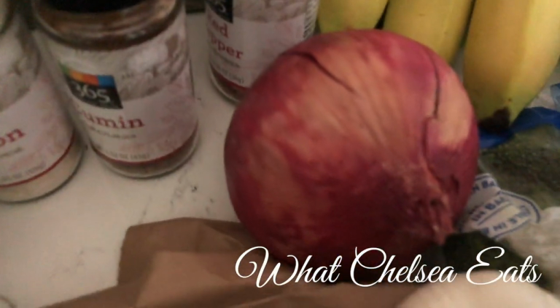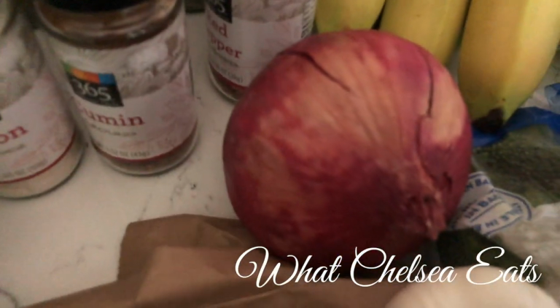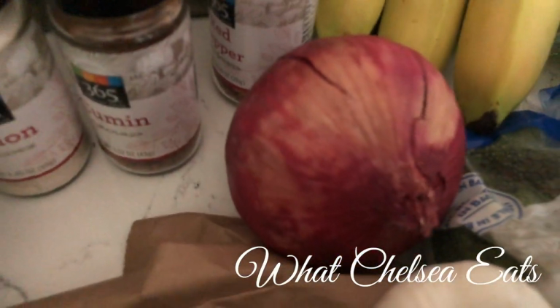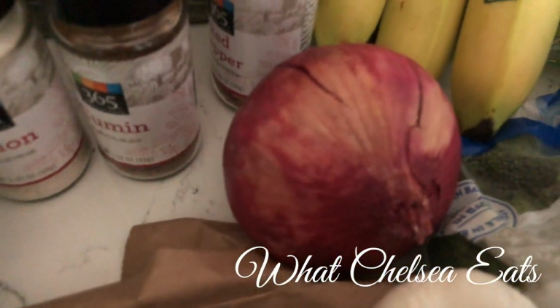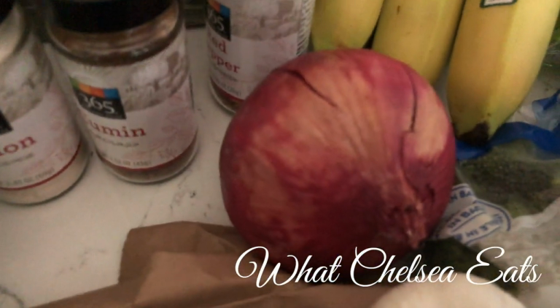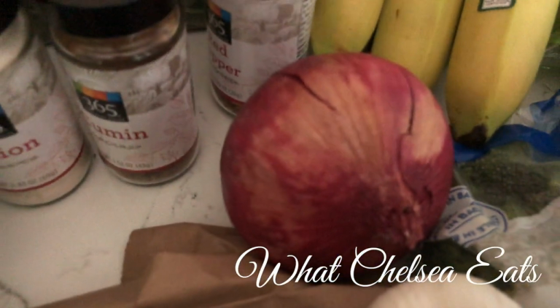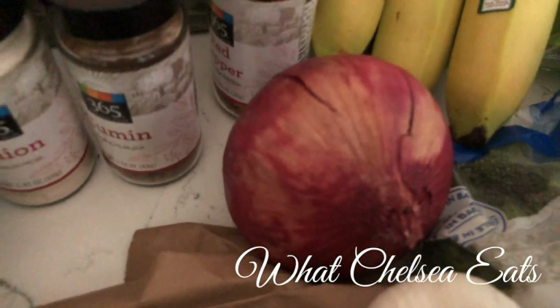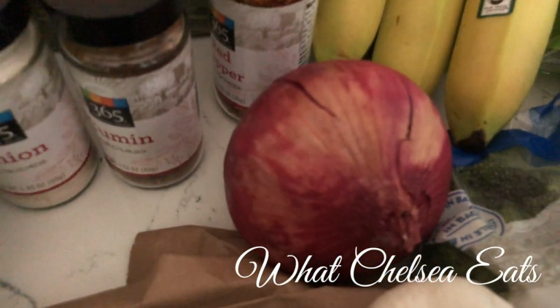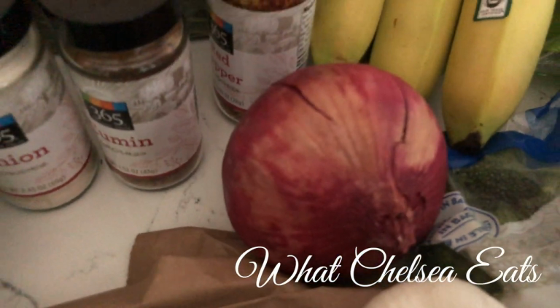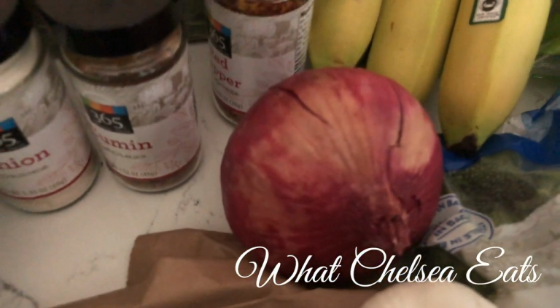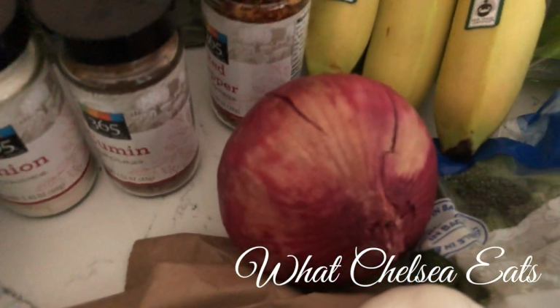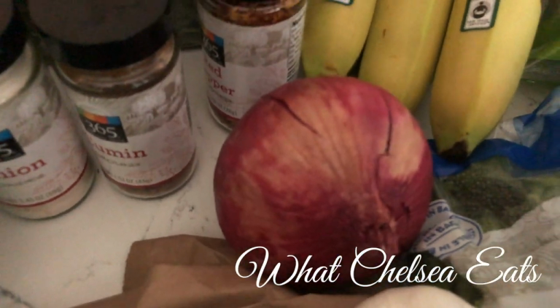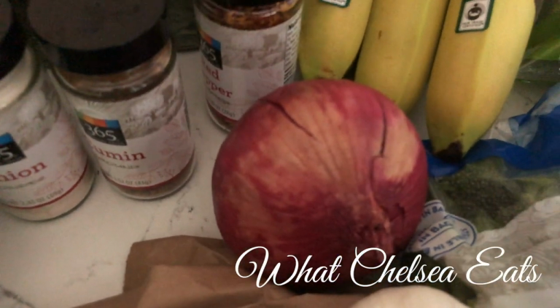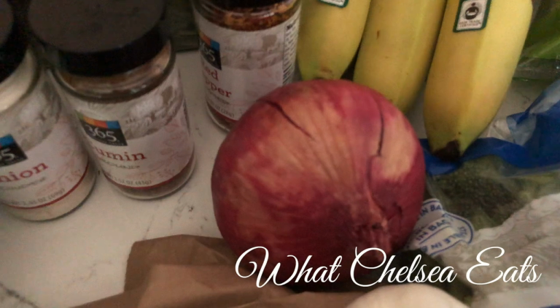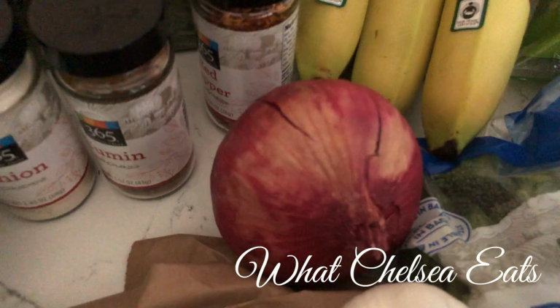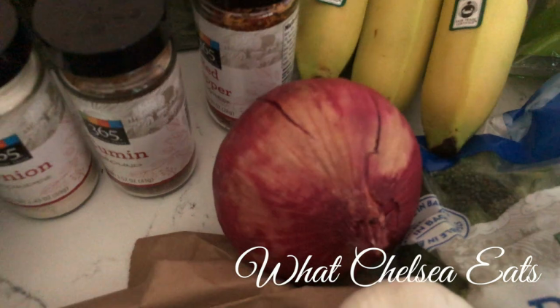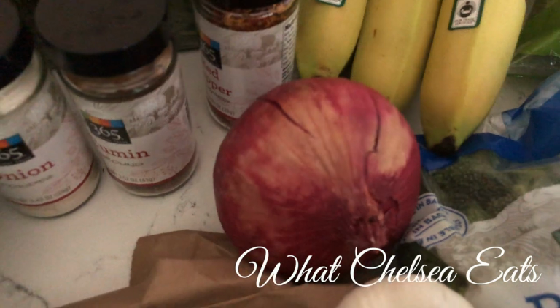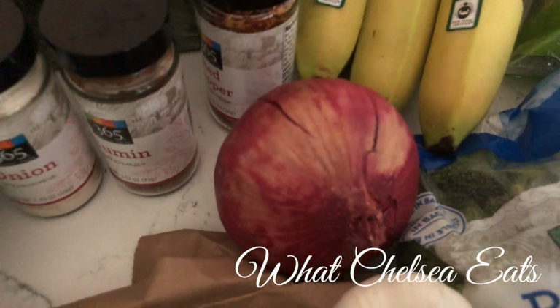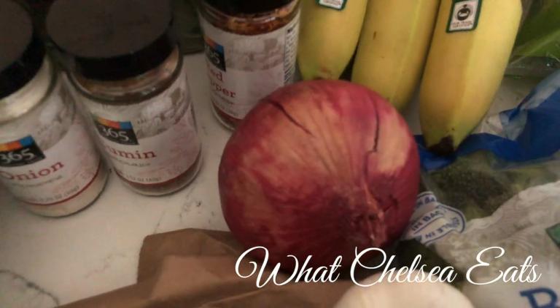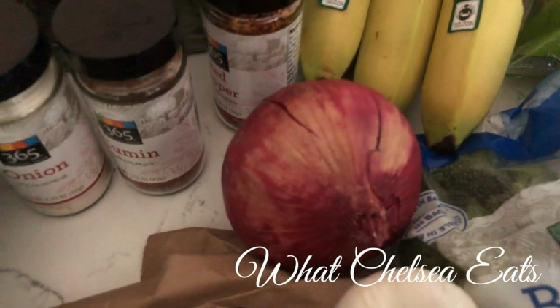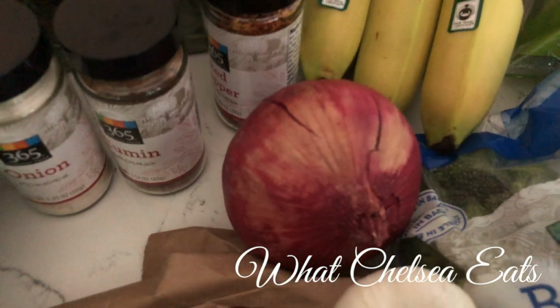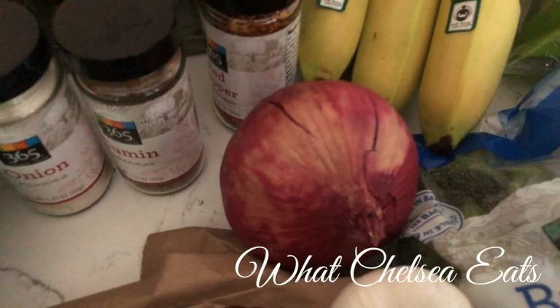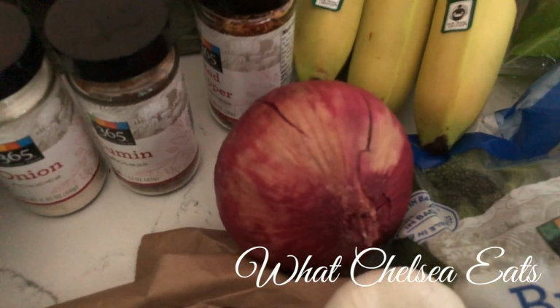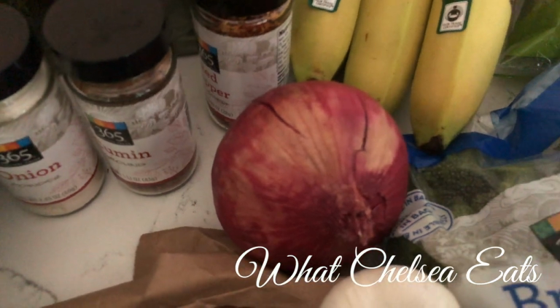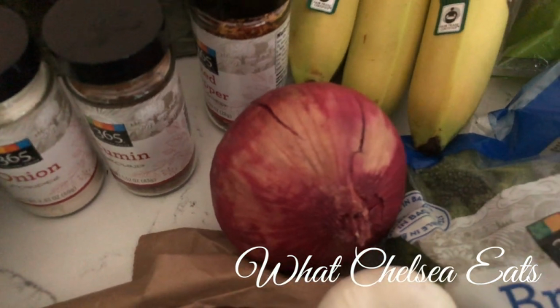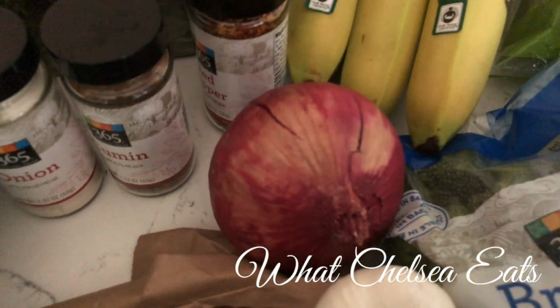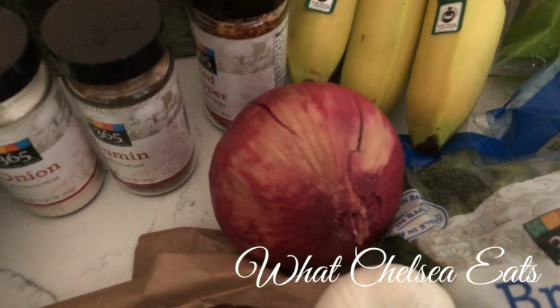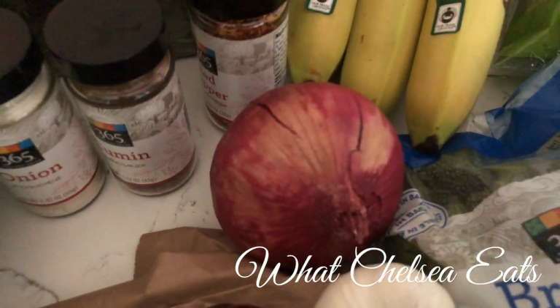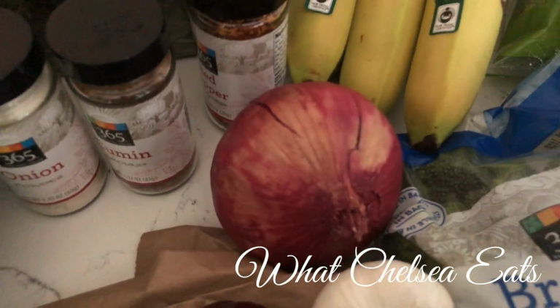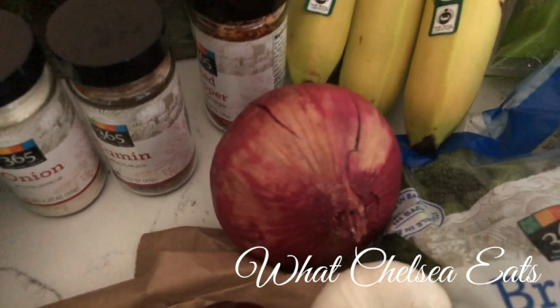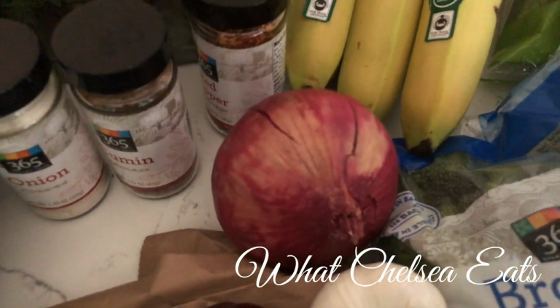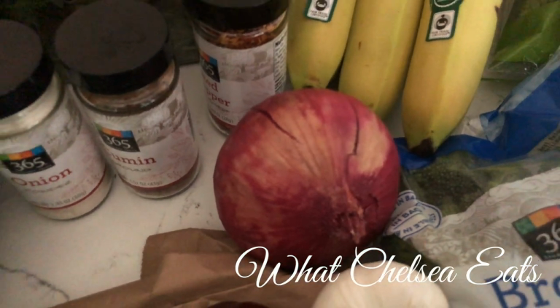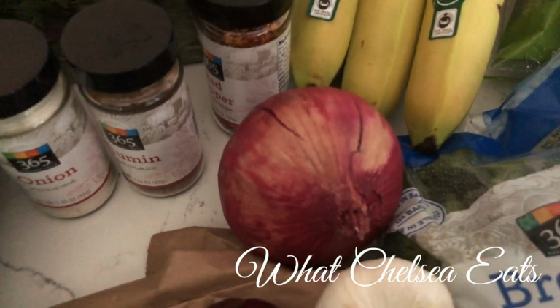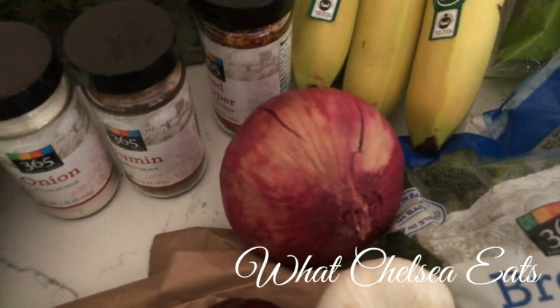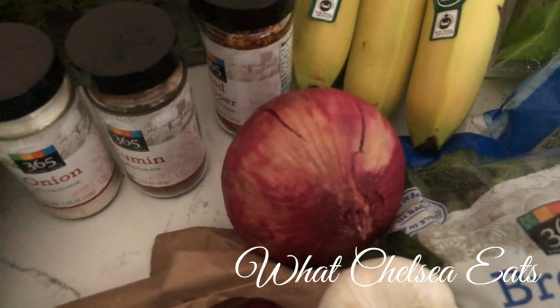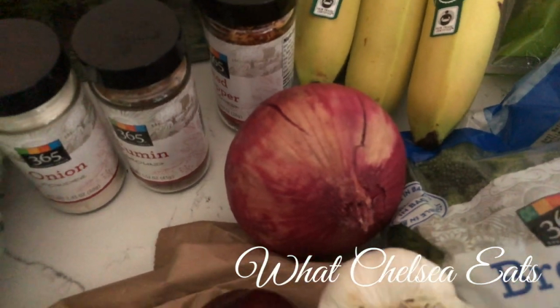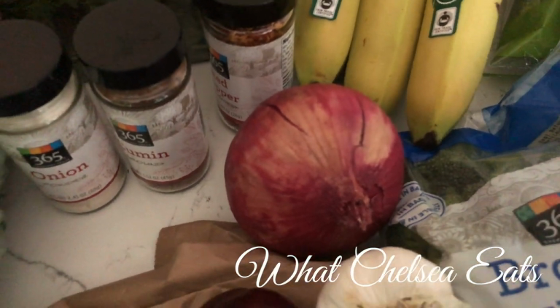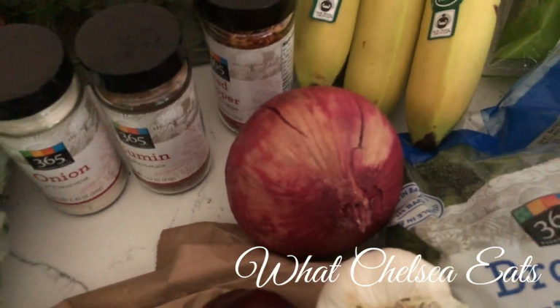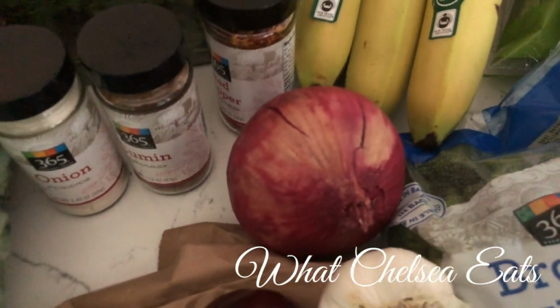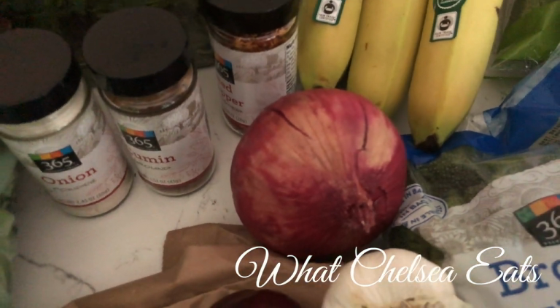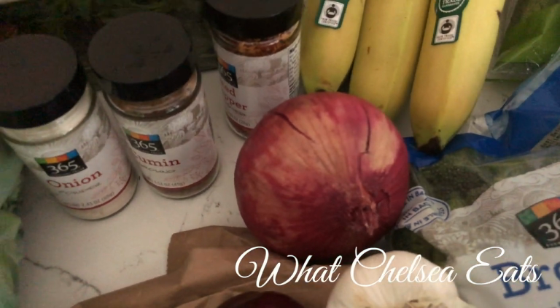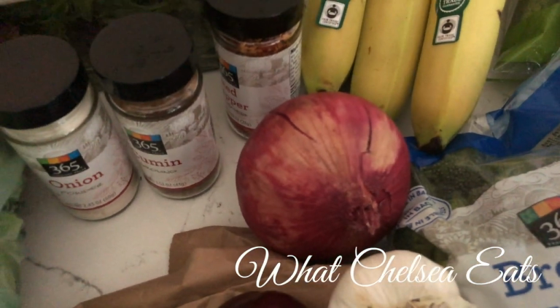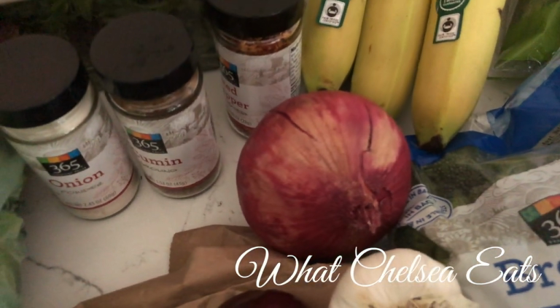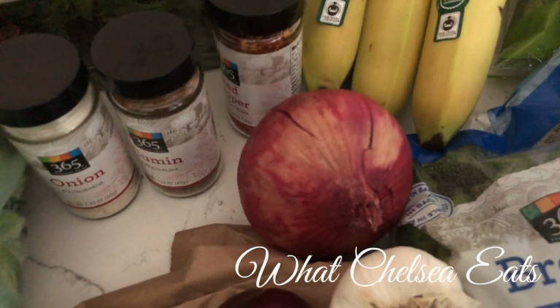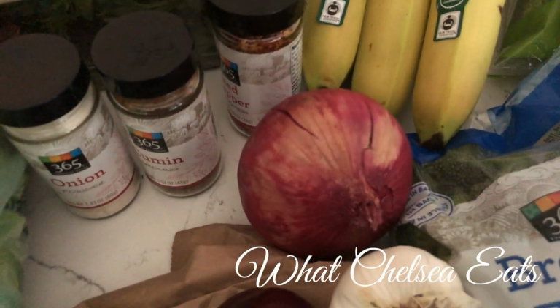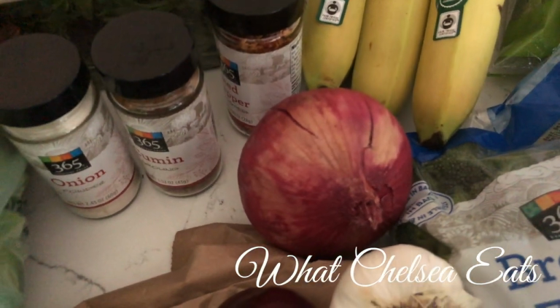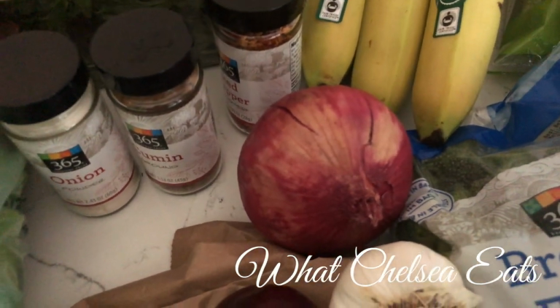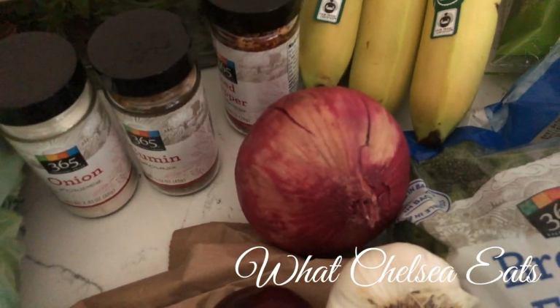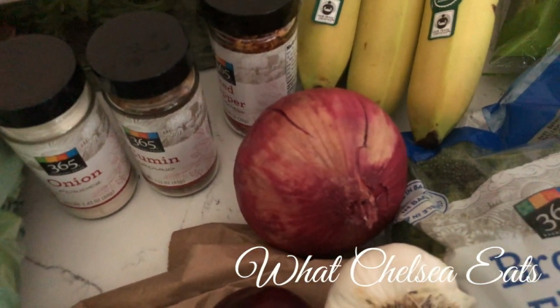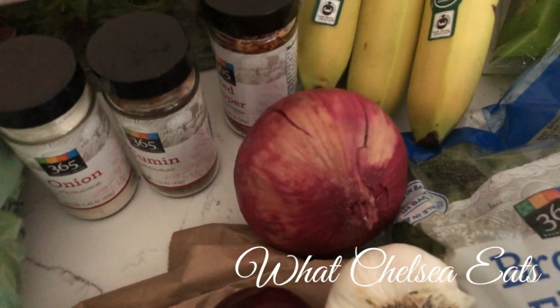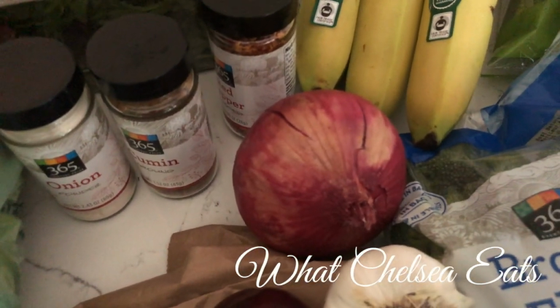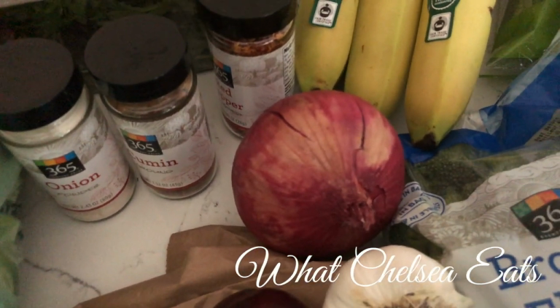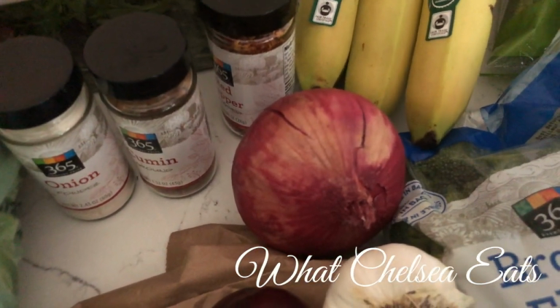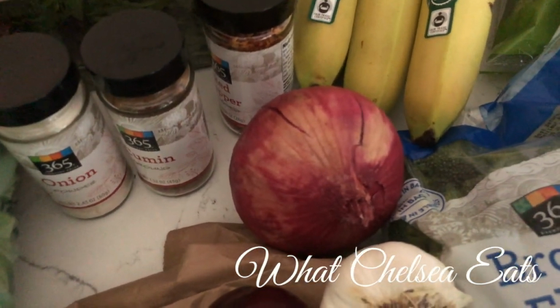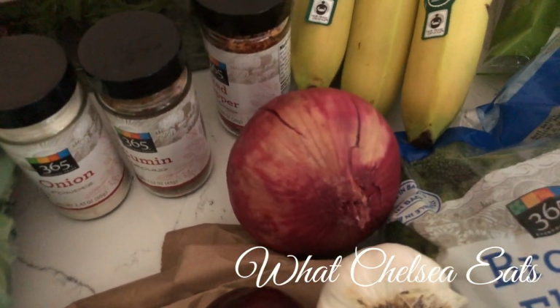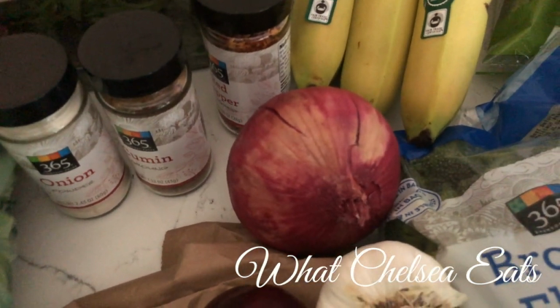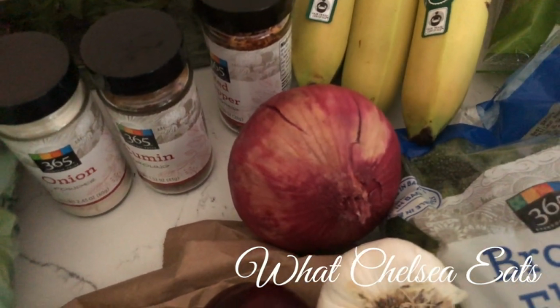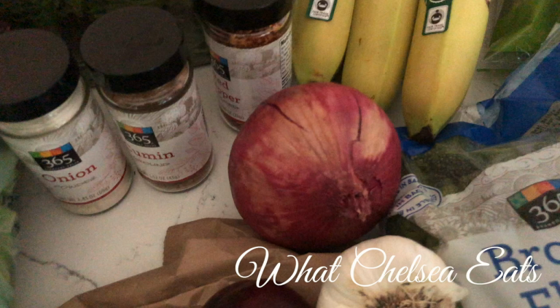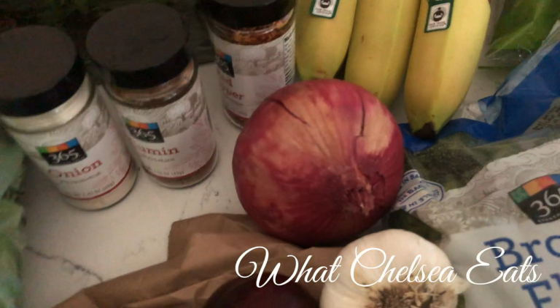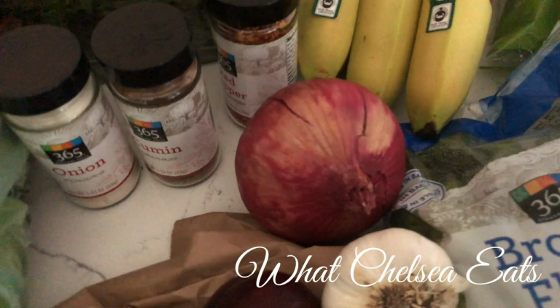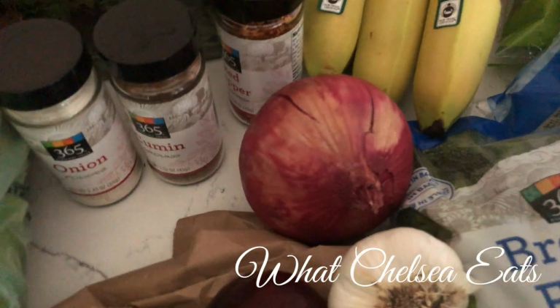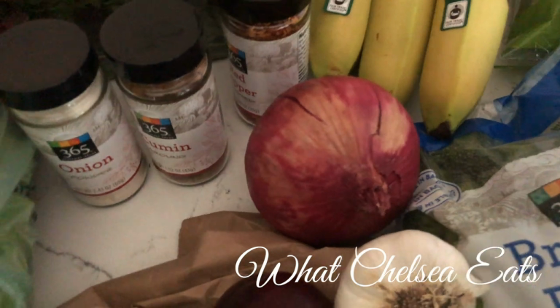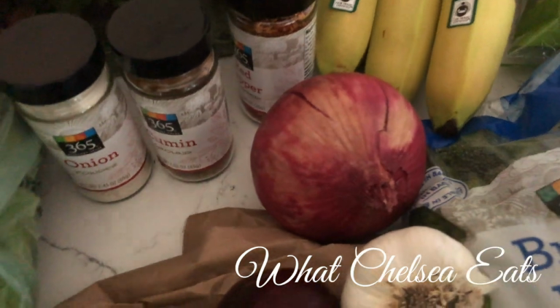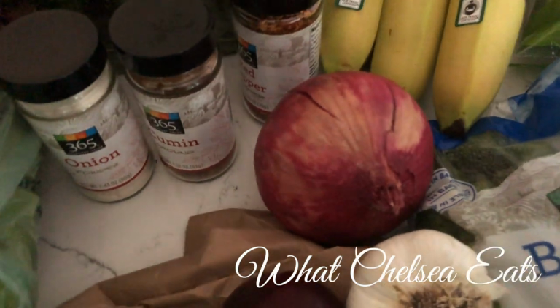Red onion. I like red onion for my salads. I pretty much put red onion in just about any salad that I make.